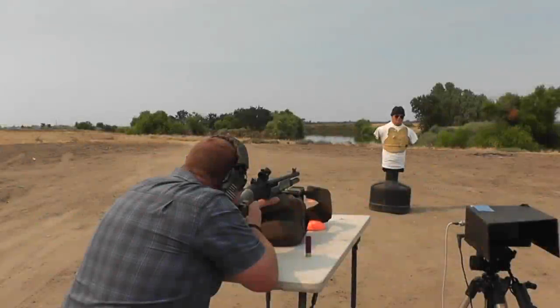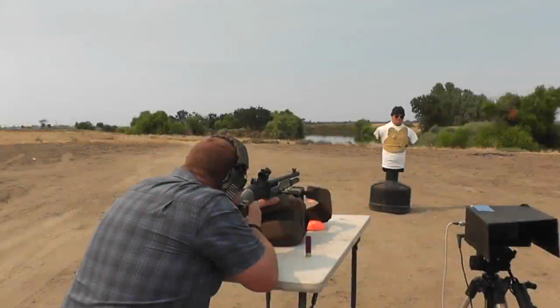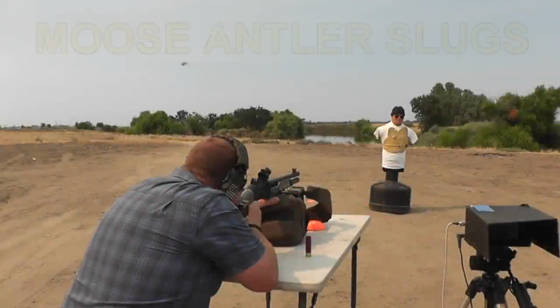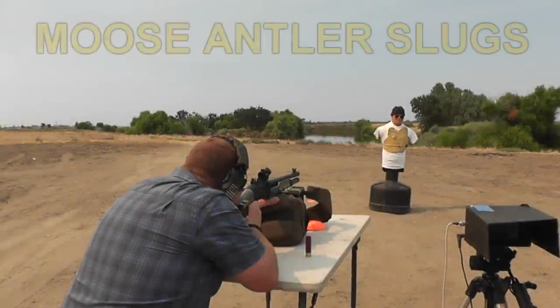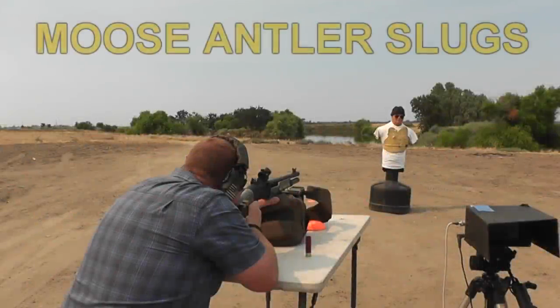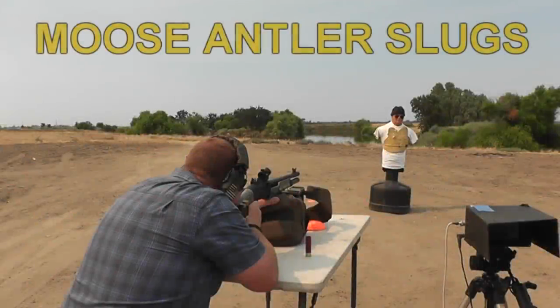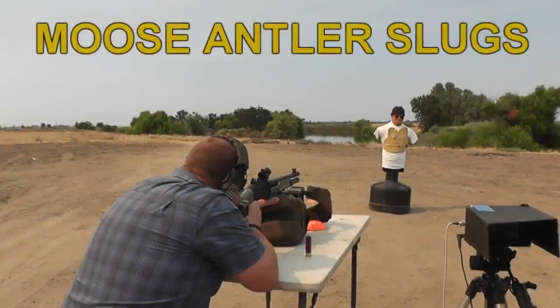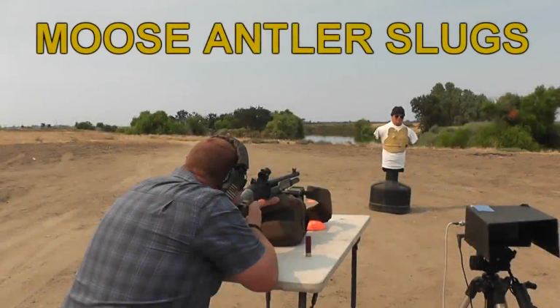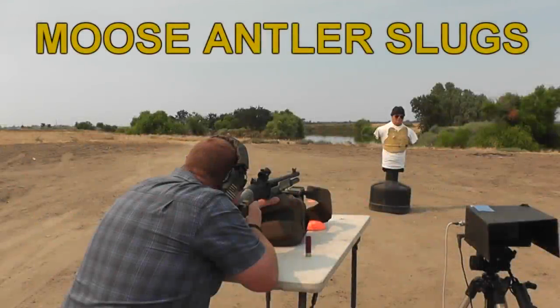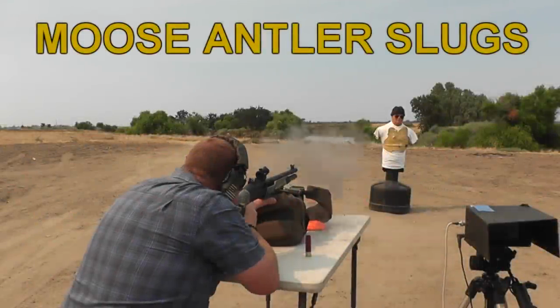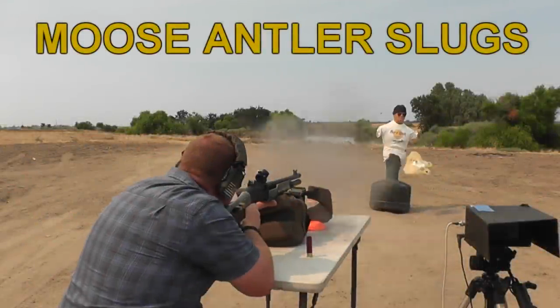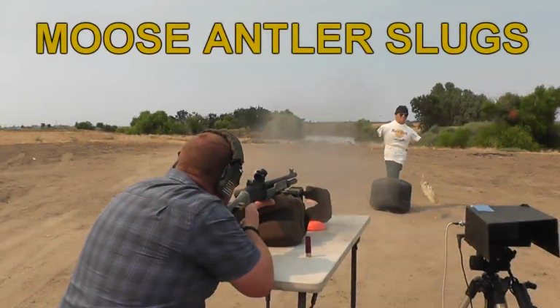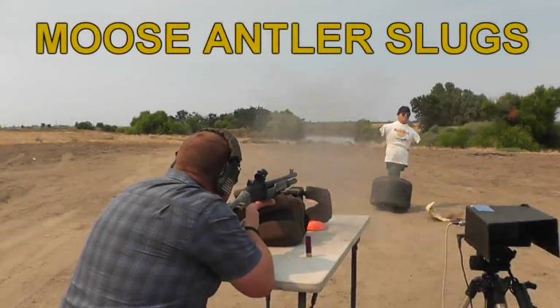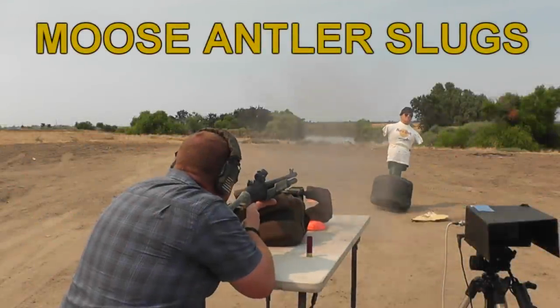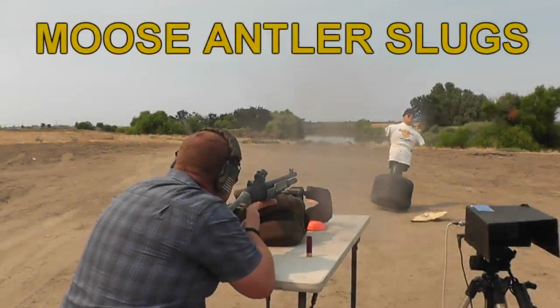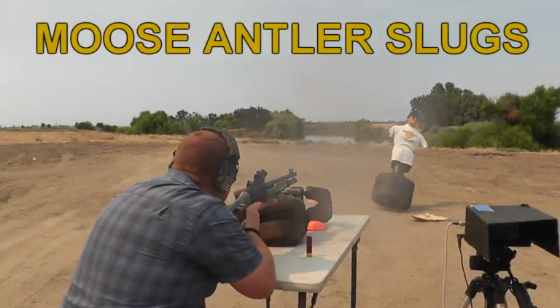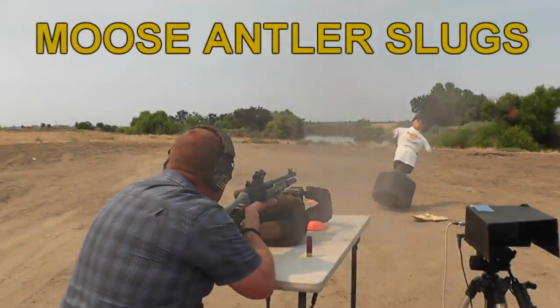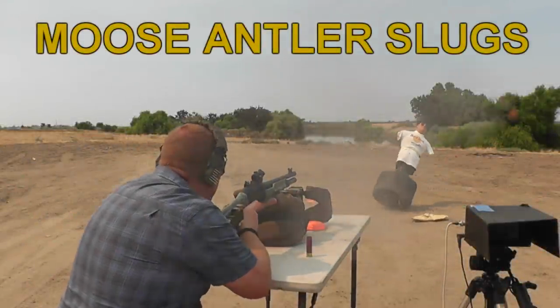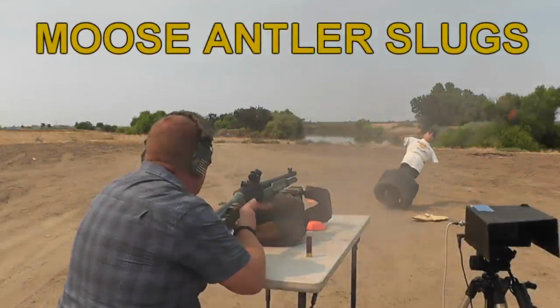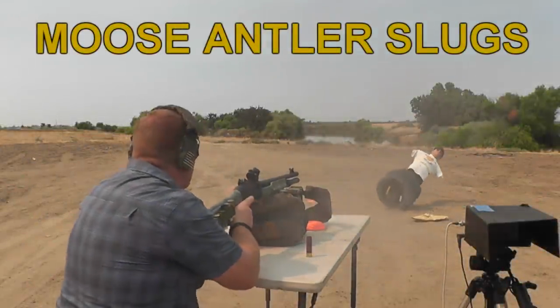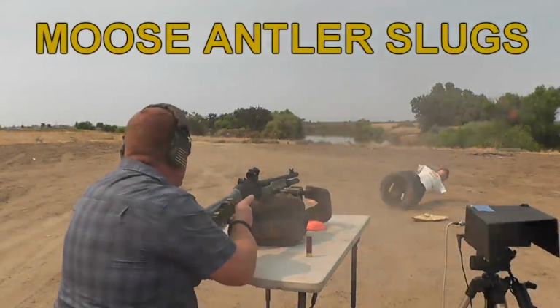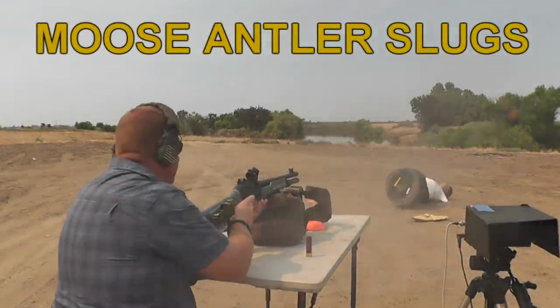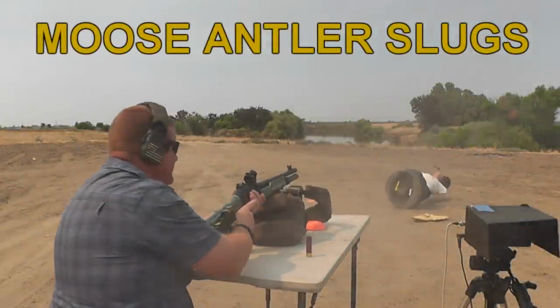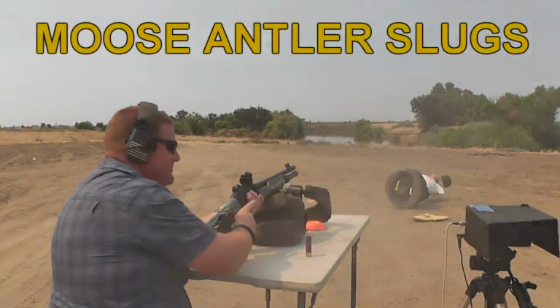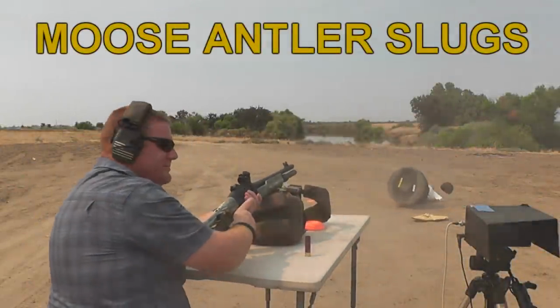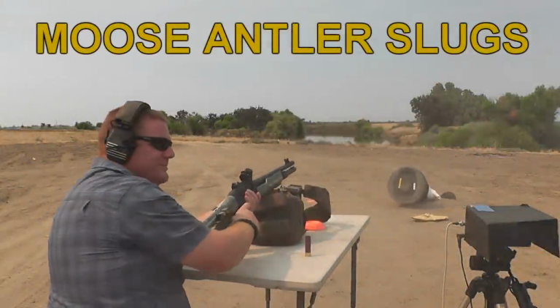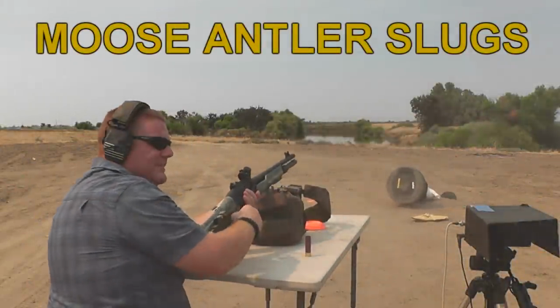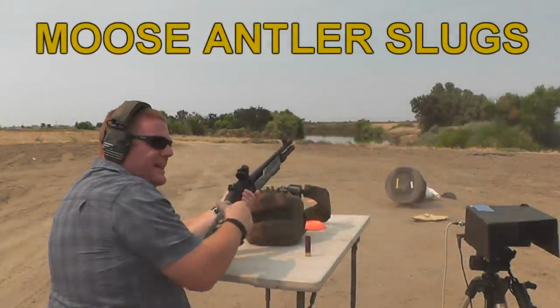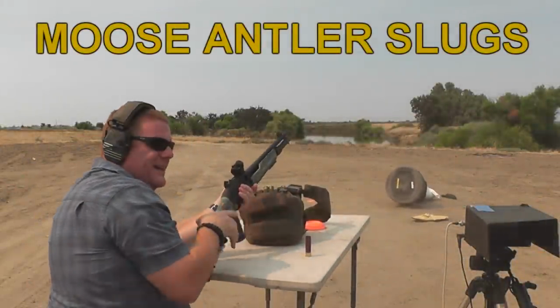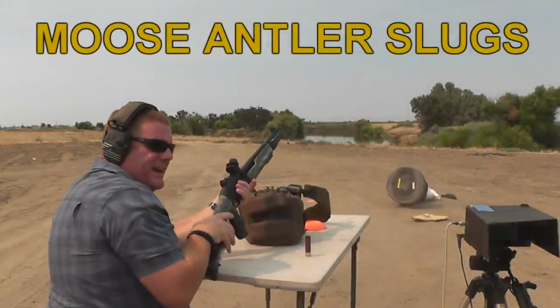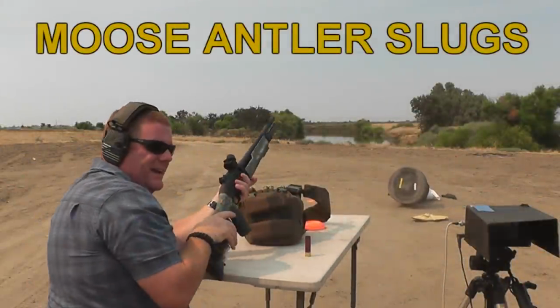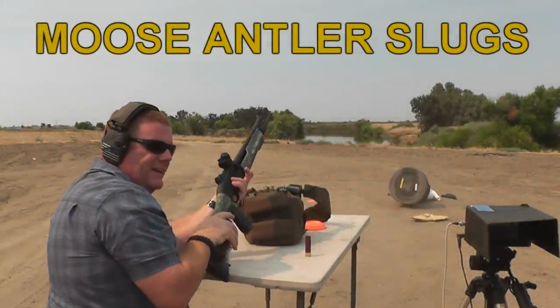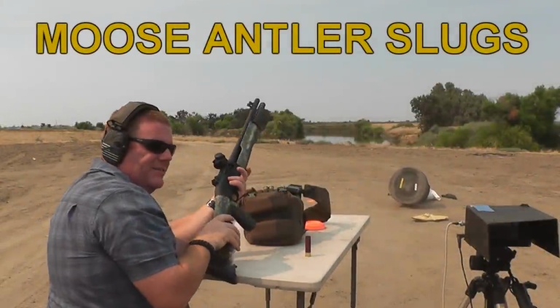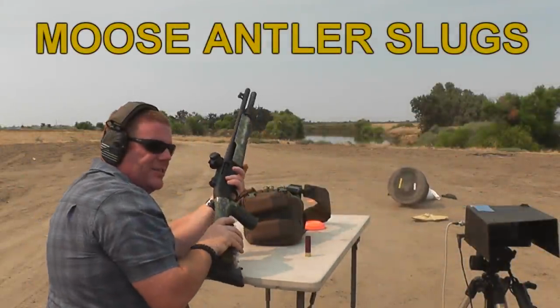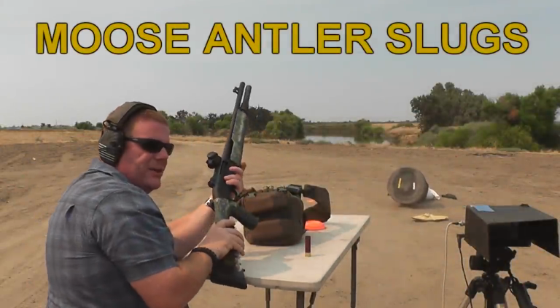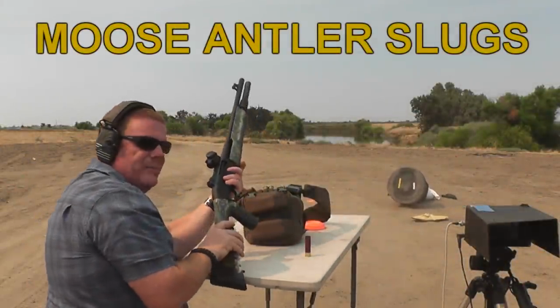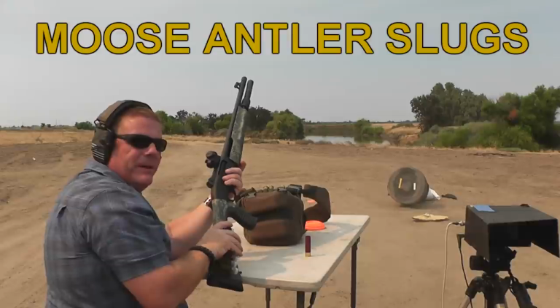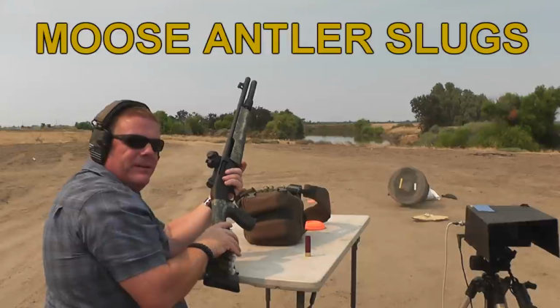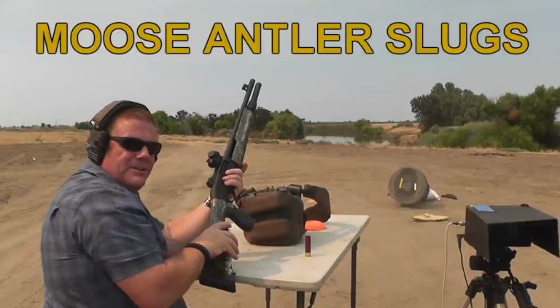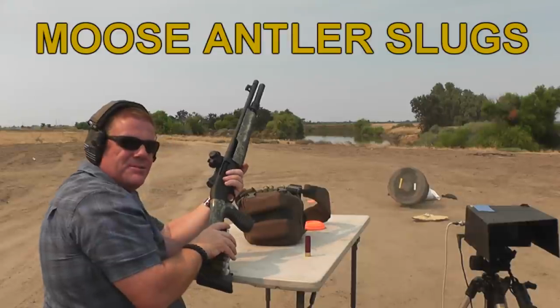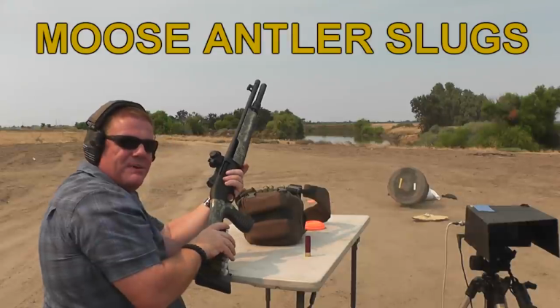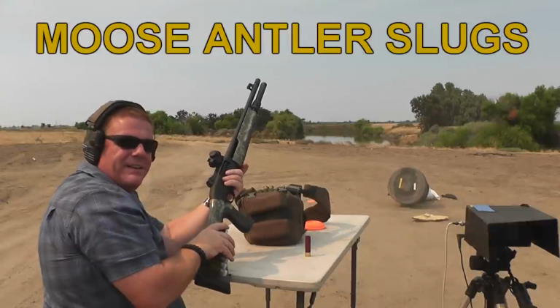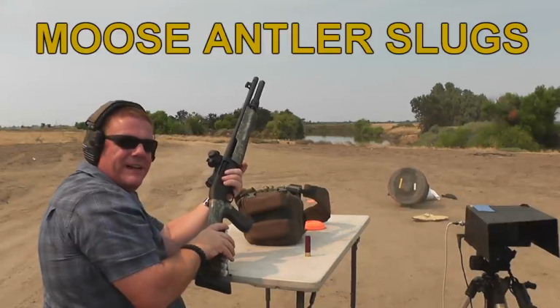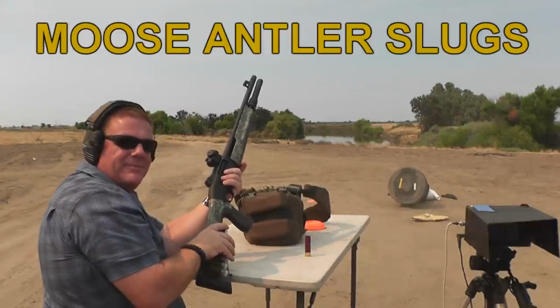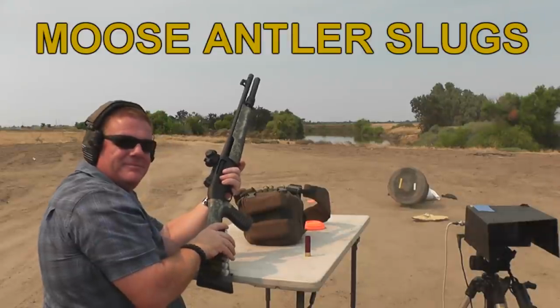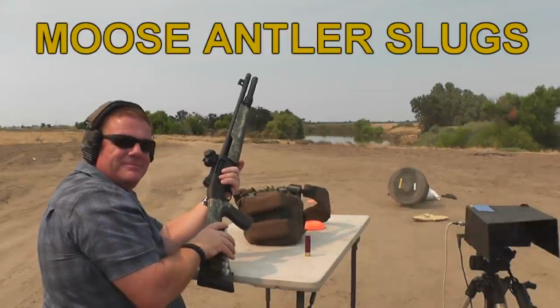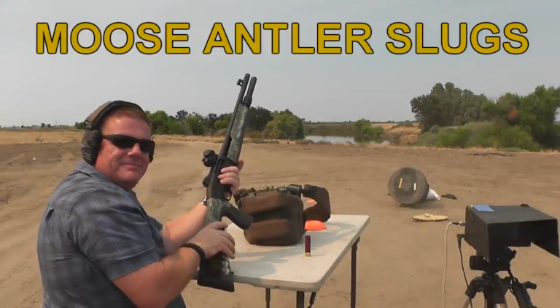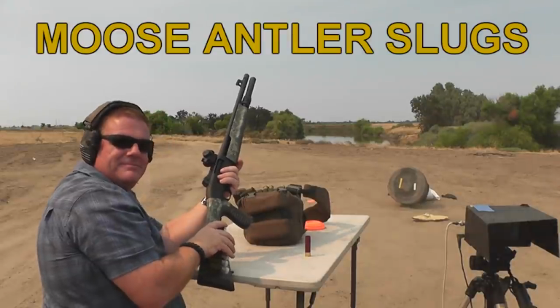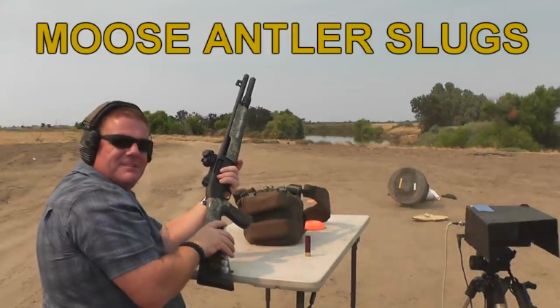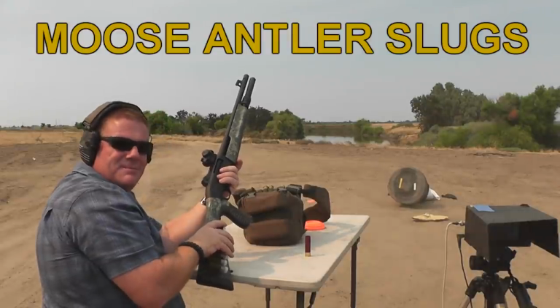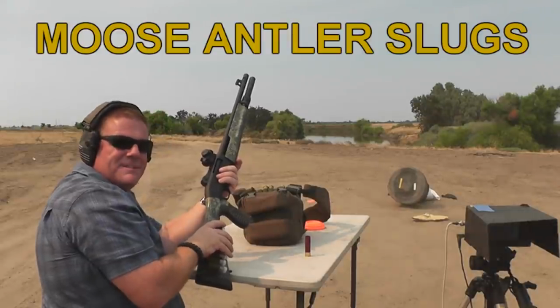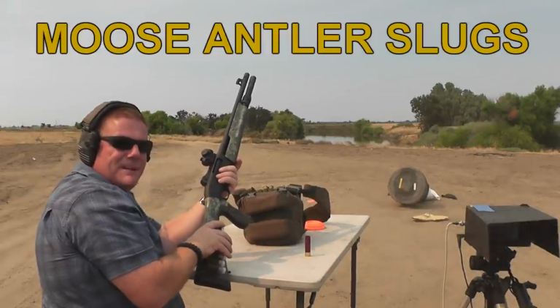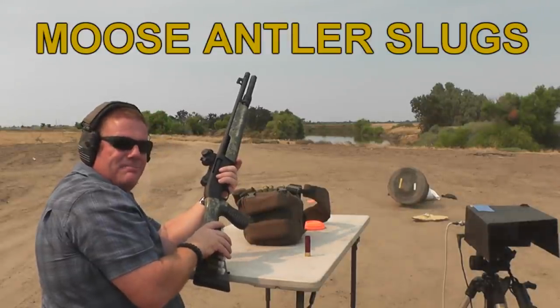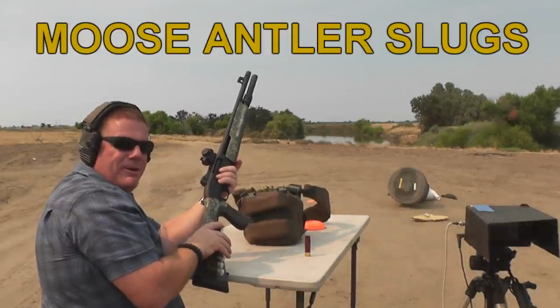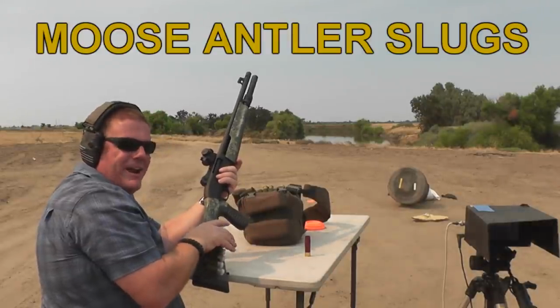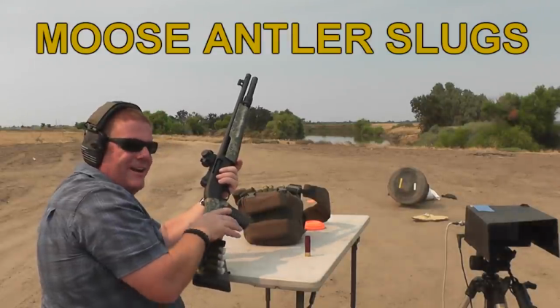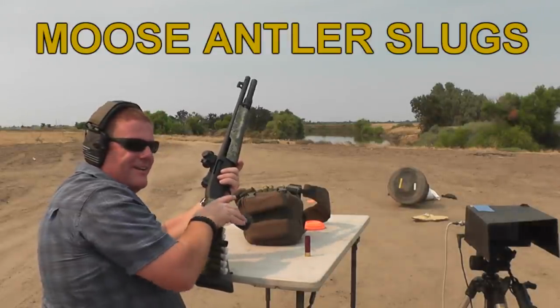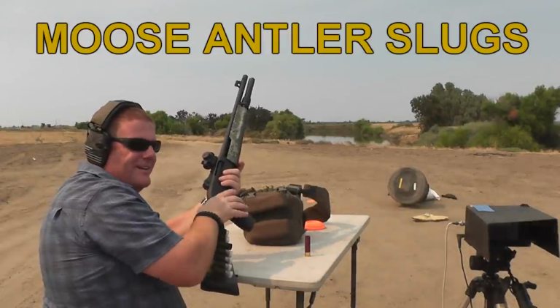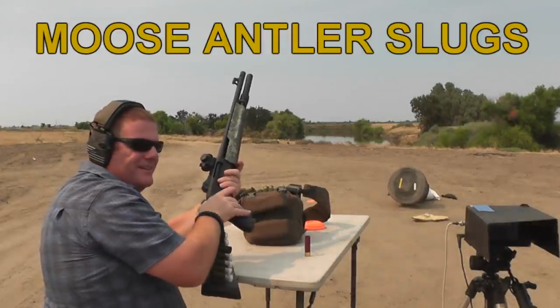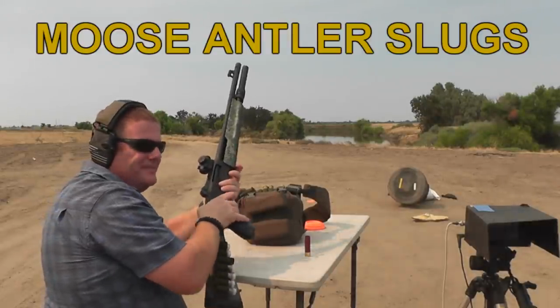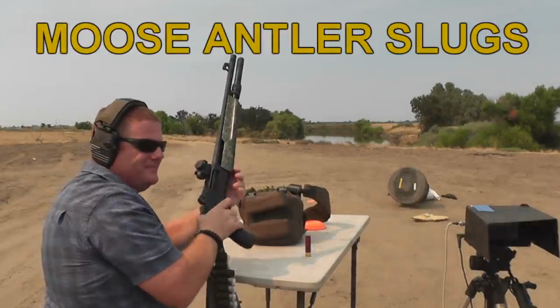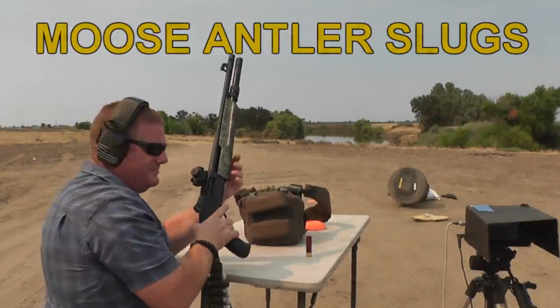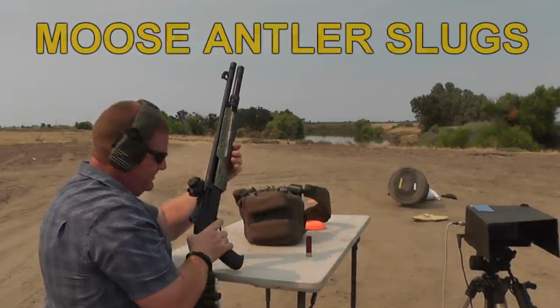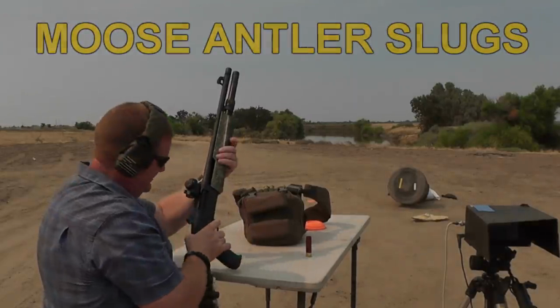Whenever you're ready. Wow. That had a hell of a thump in it. Did you smell that? Yeah. Smells like burnt hair. Ew, that stinks.